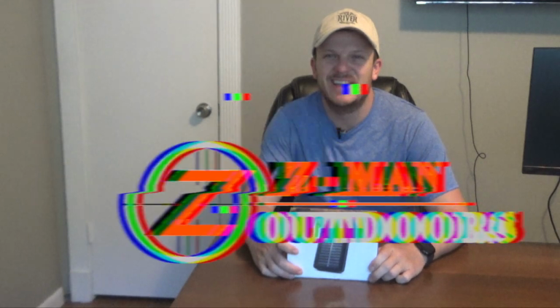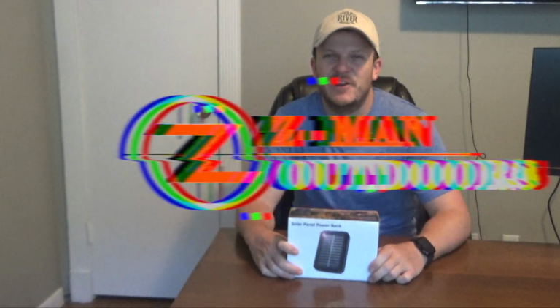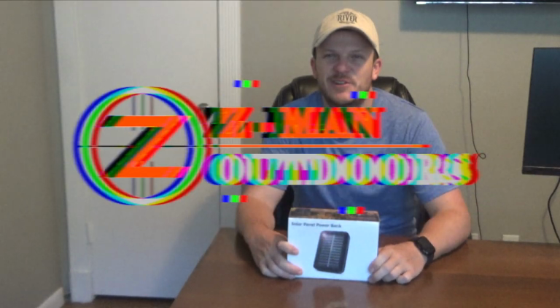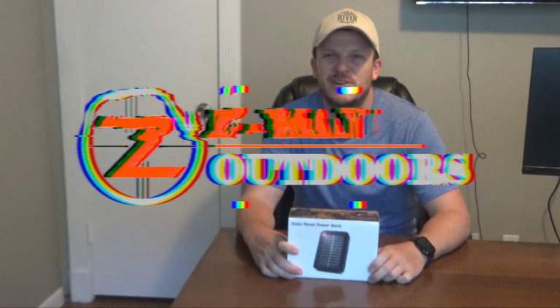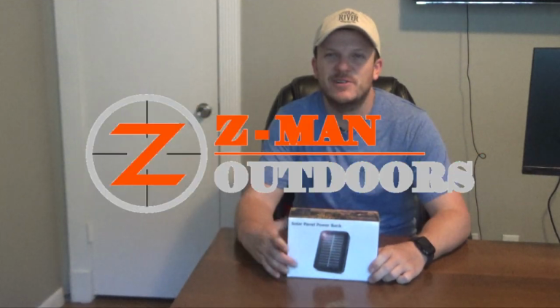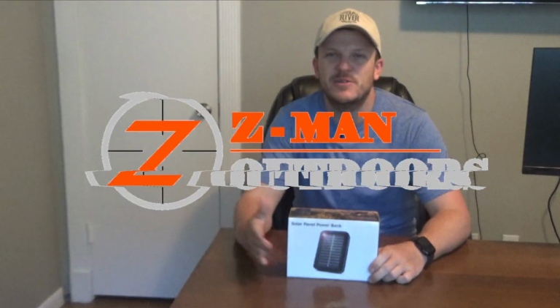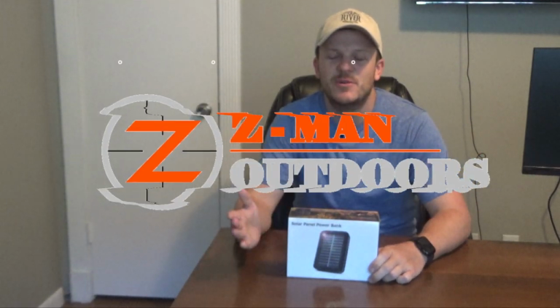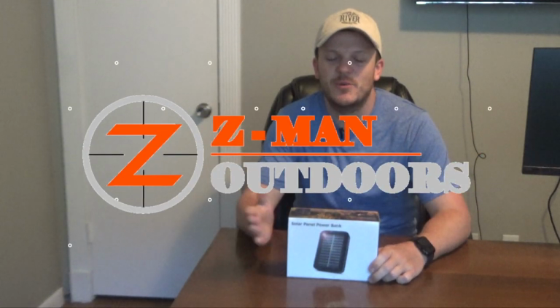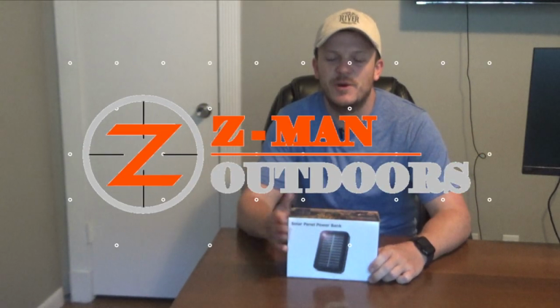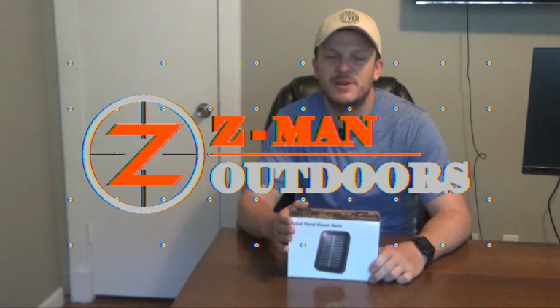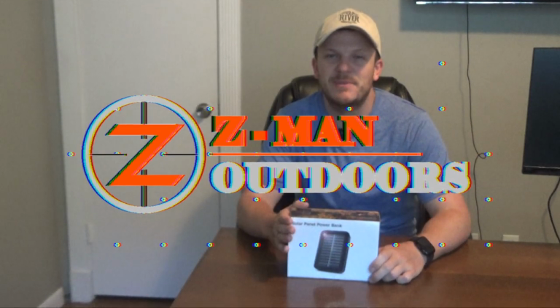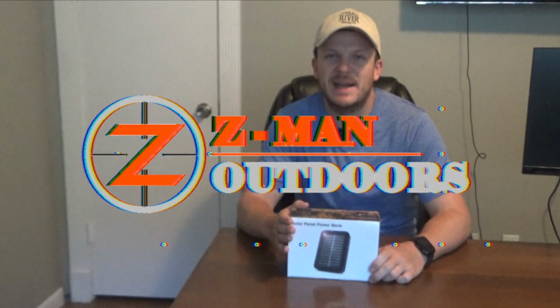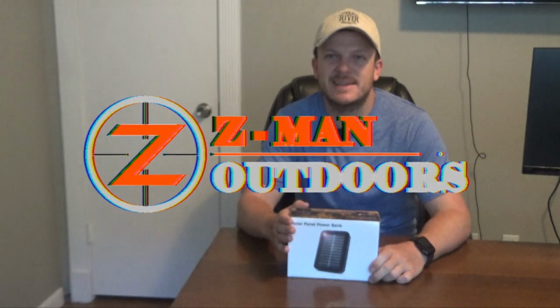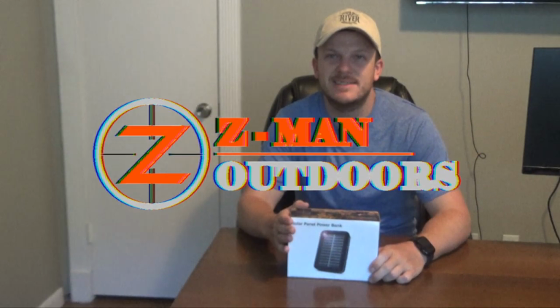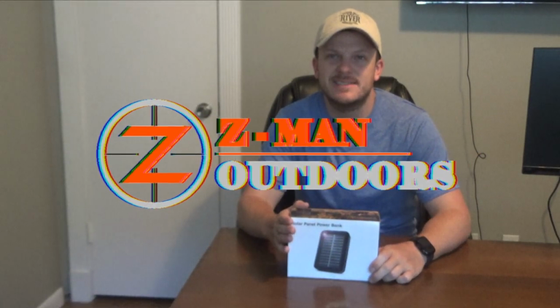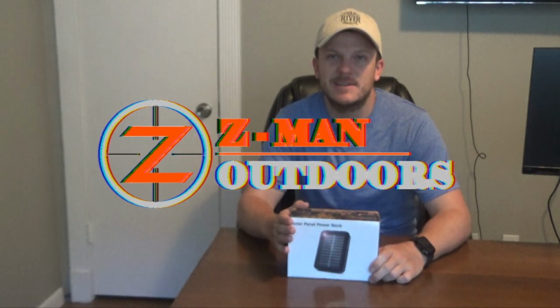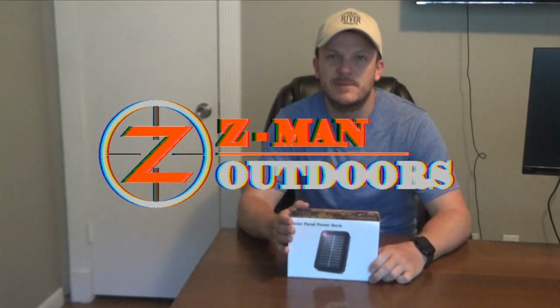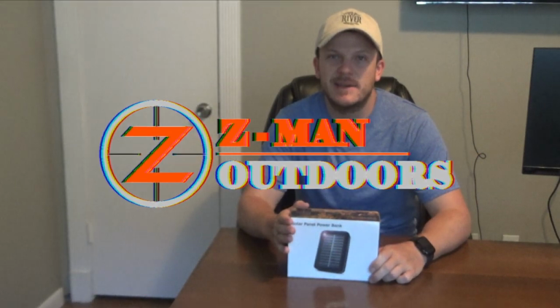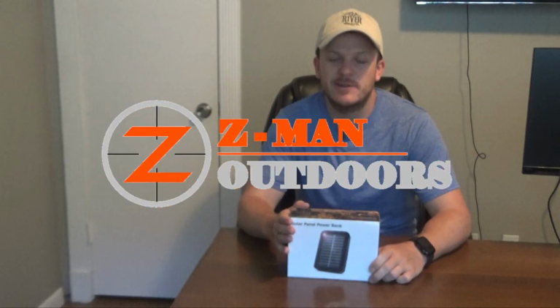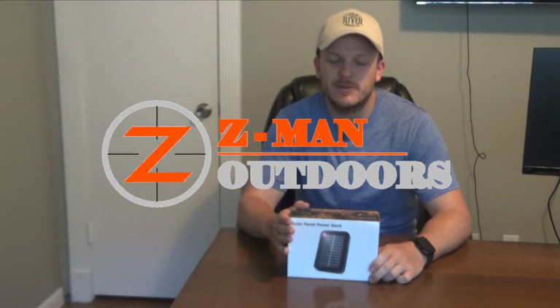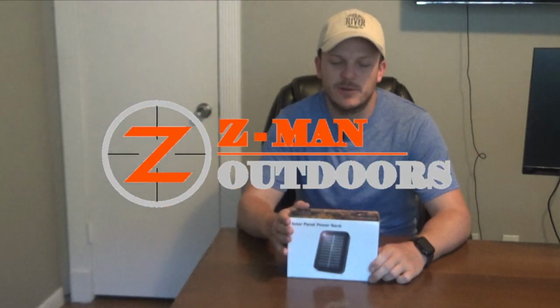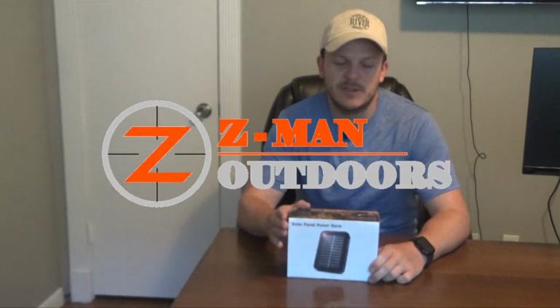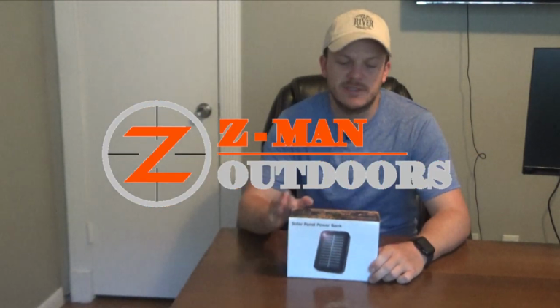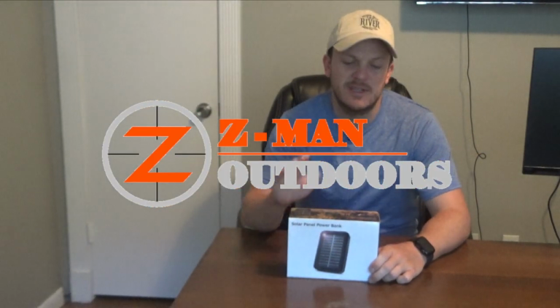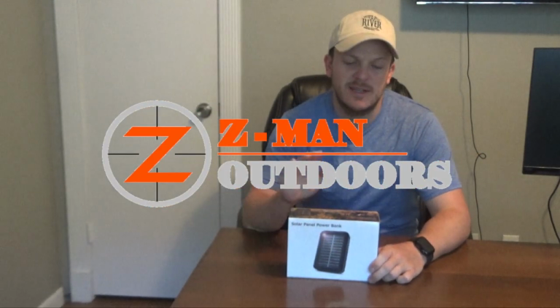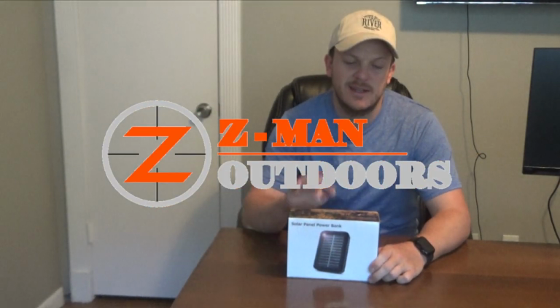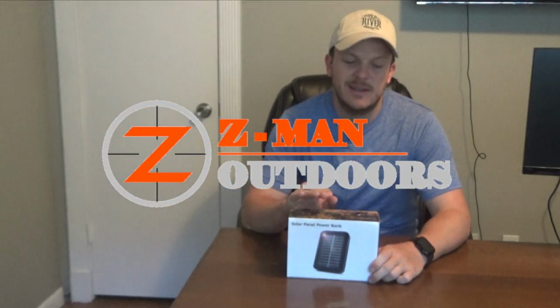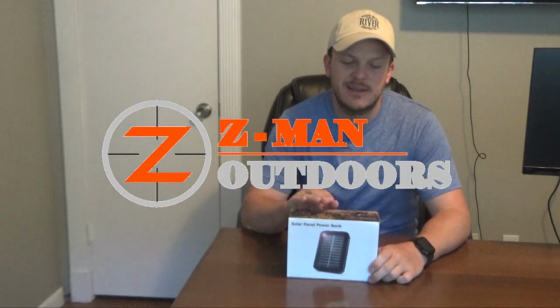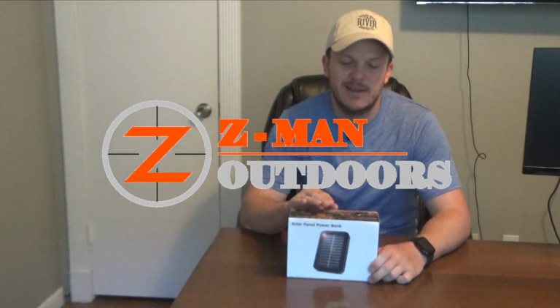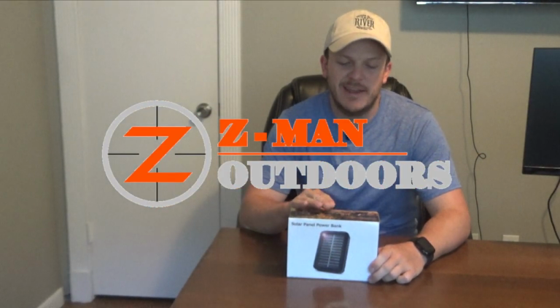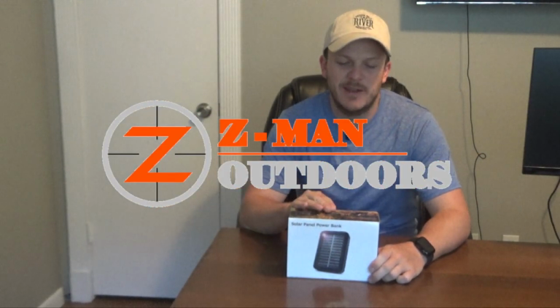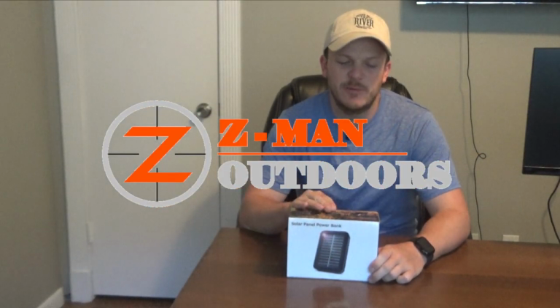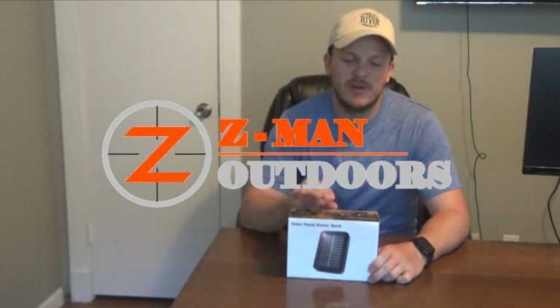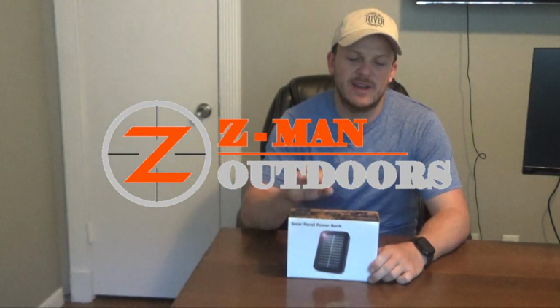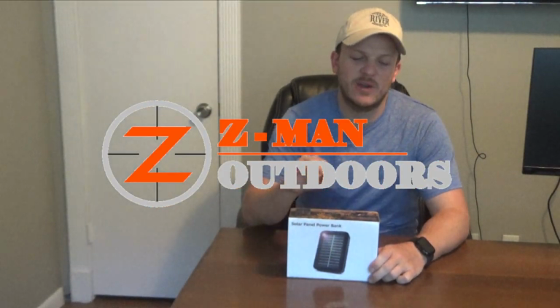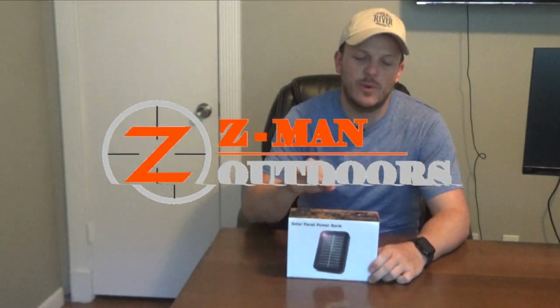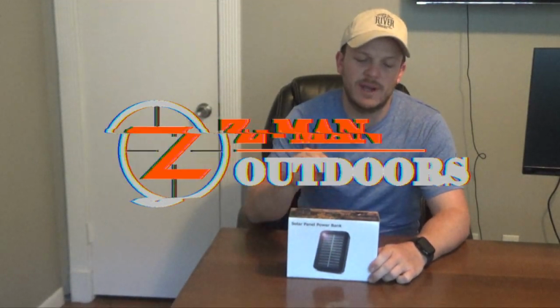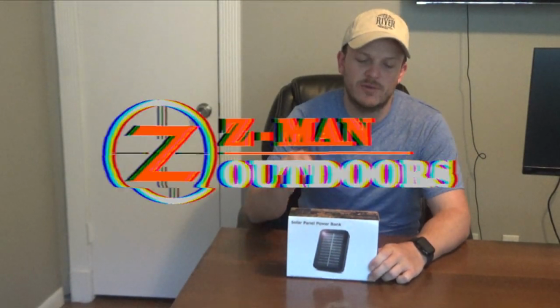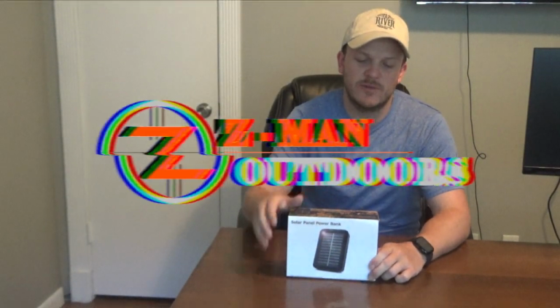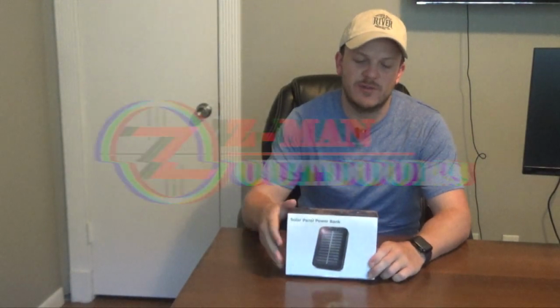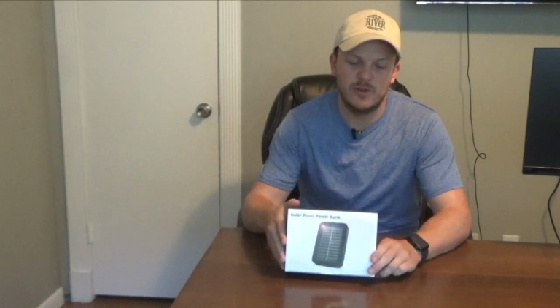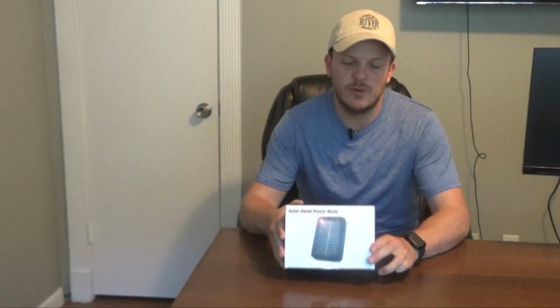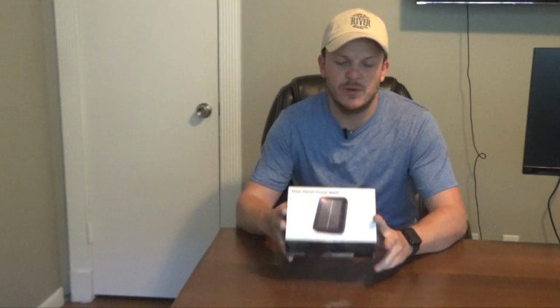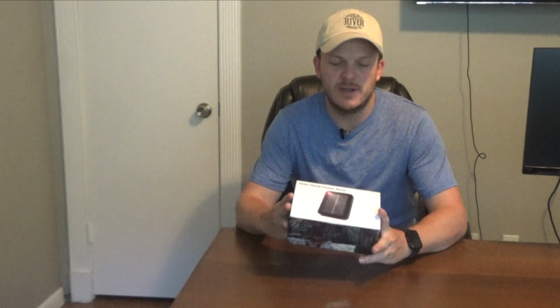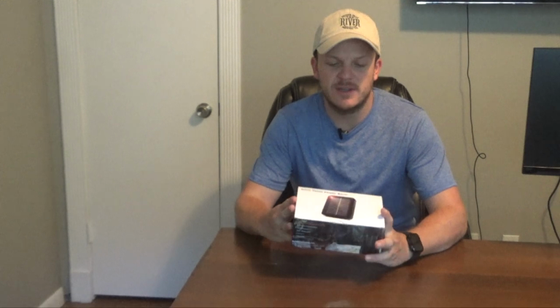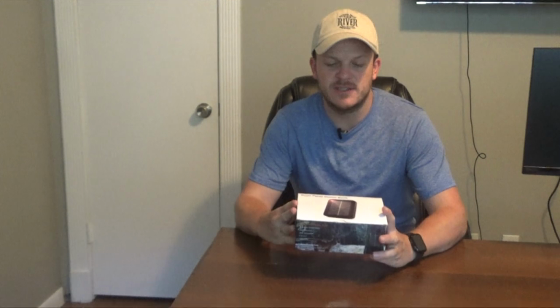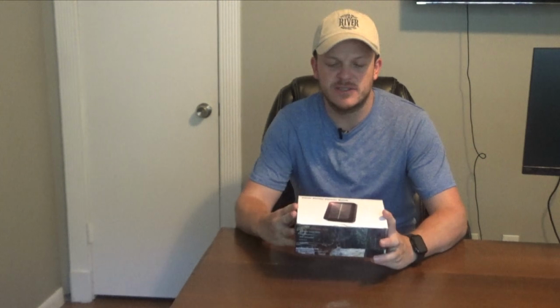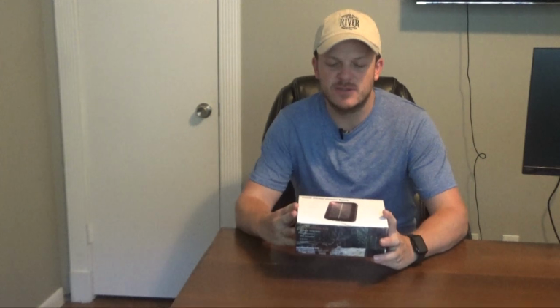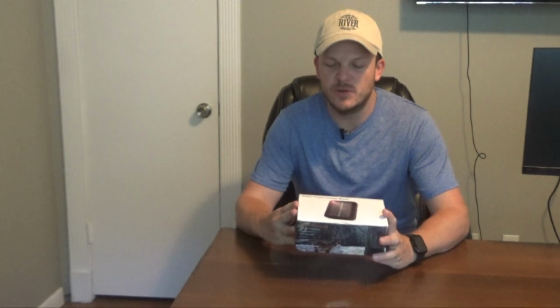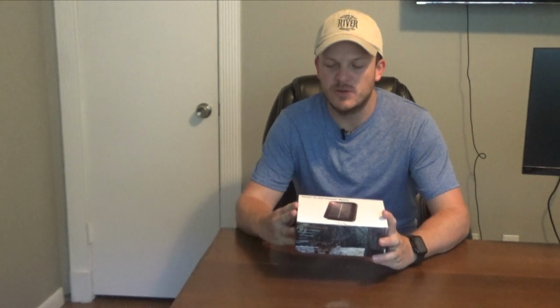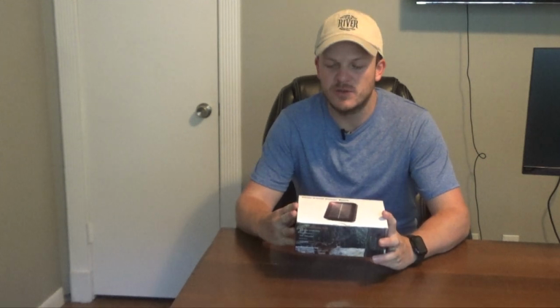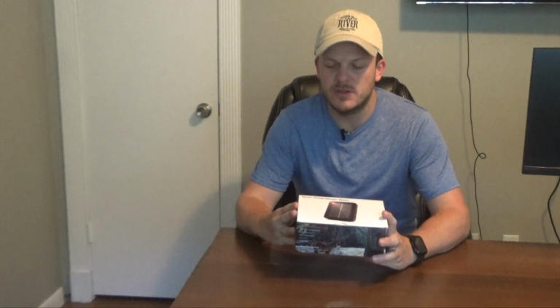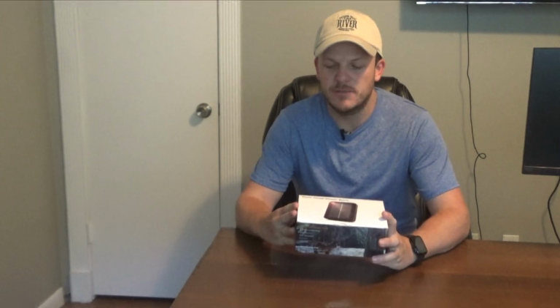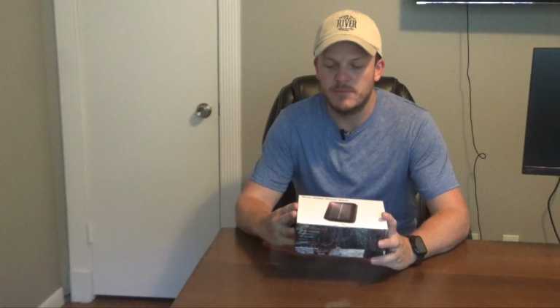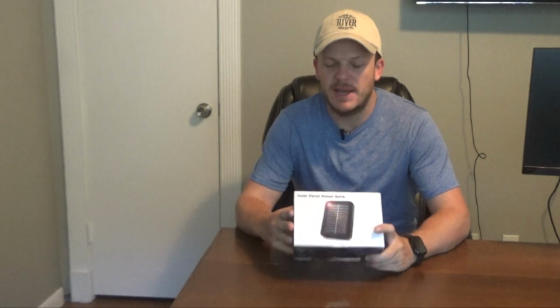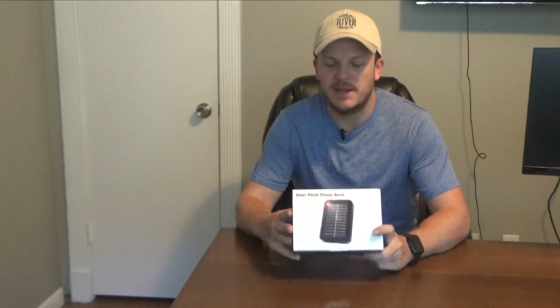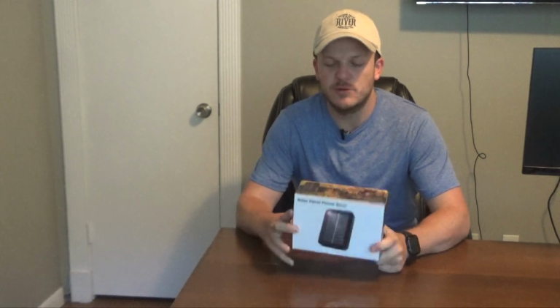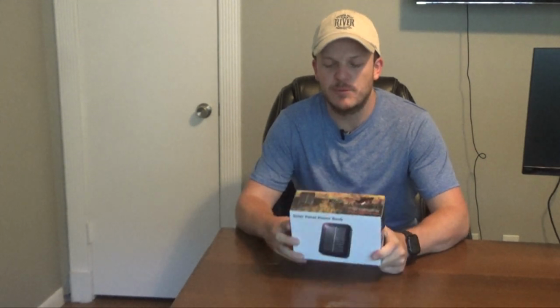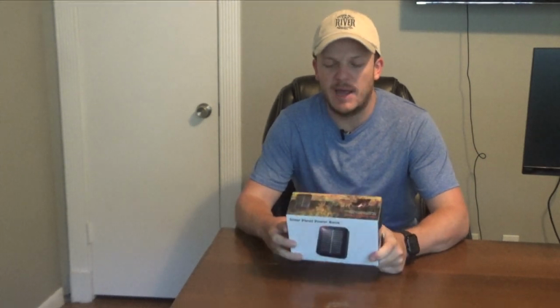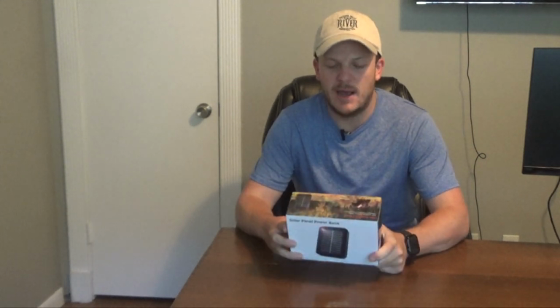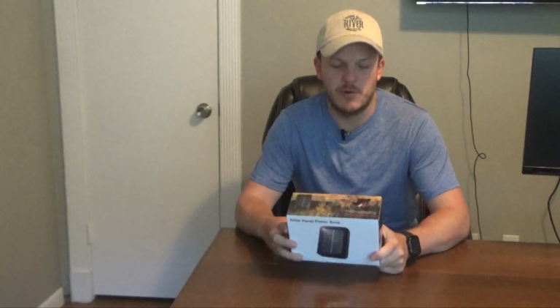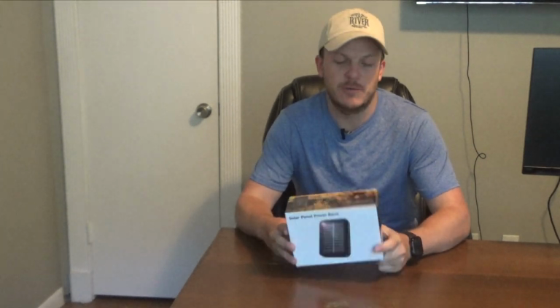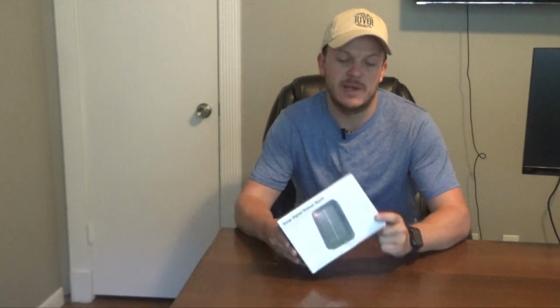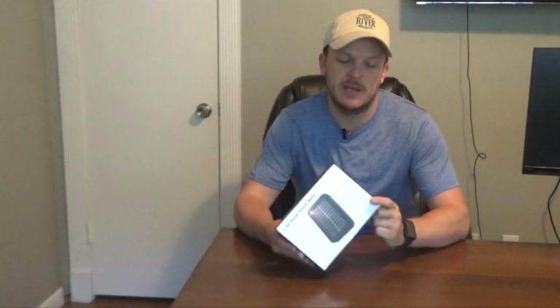Howdy y'all. Welcome back to Zeman Outdoors. Today I'm doing a quick review on this solar panel power bank.